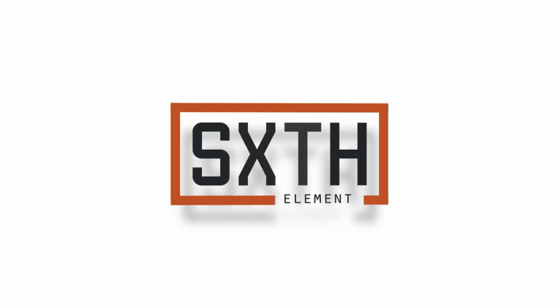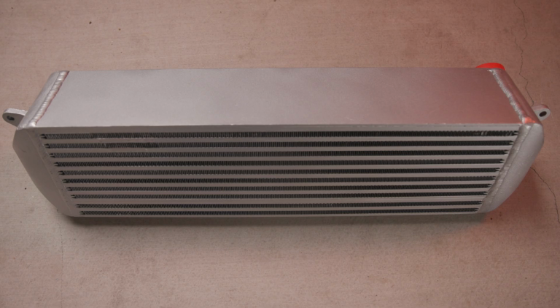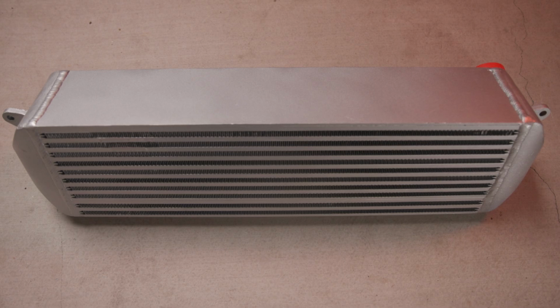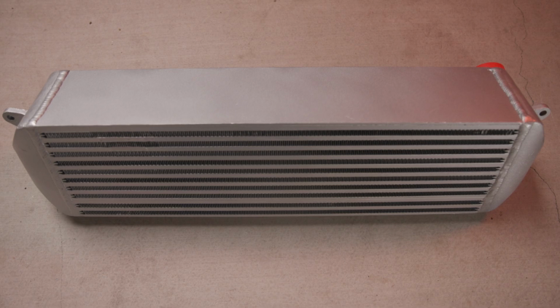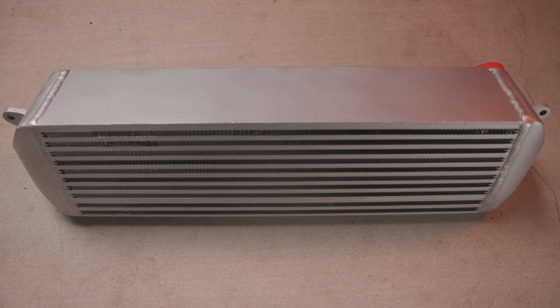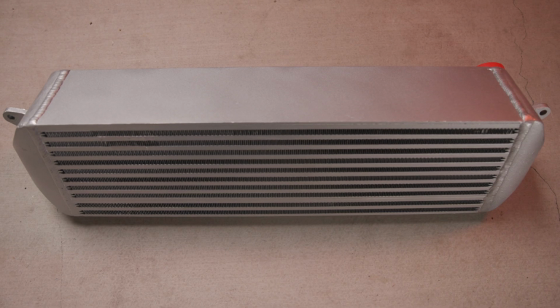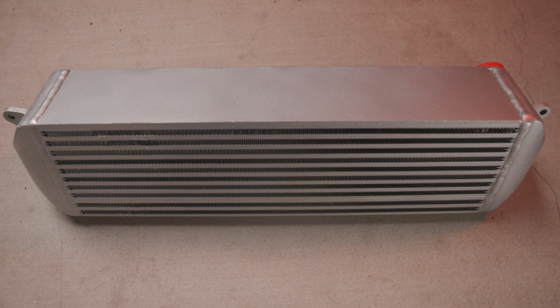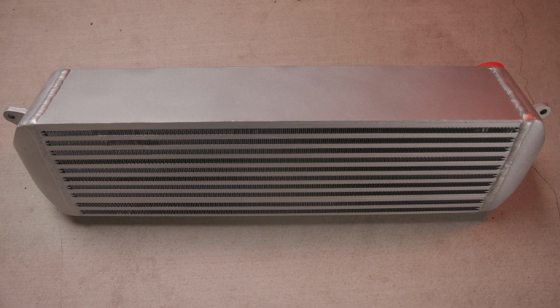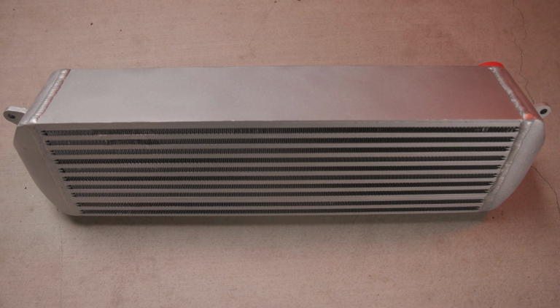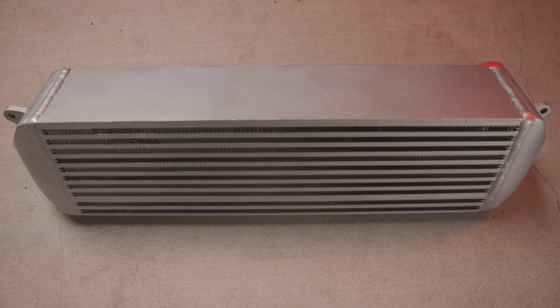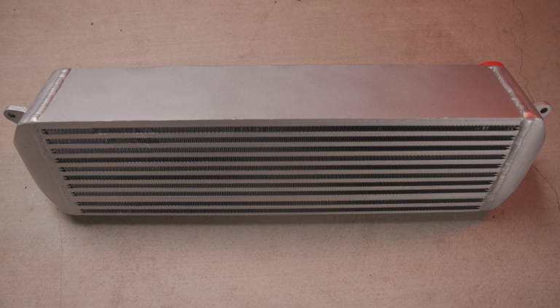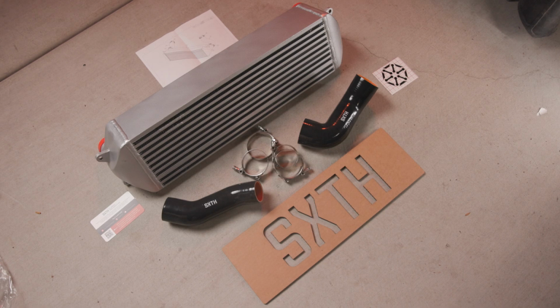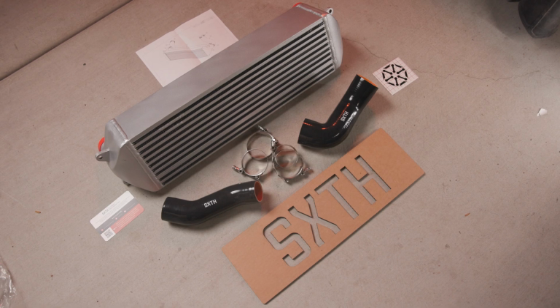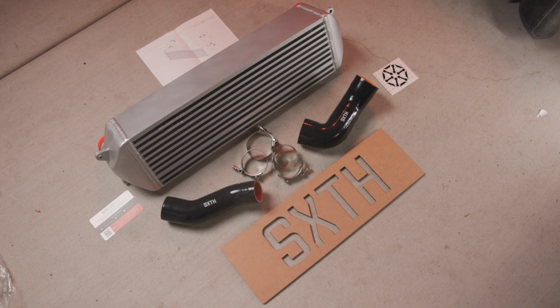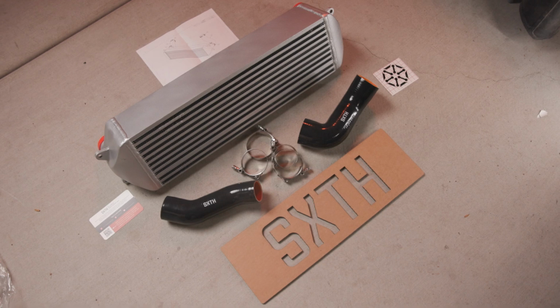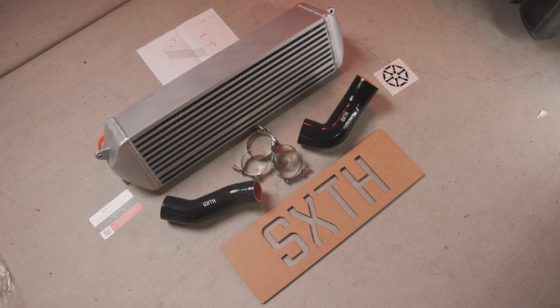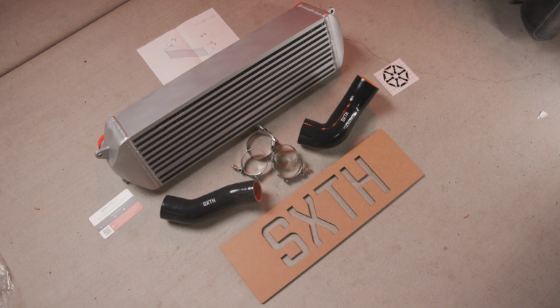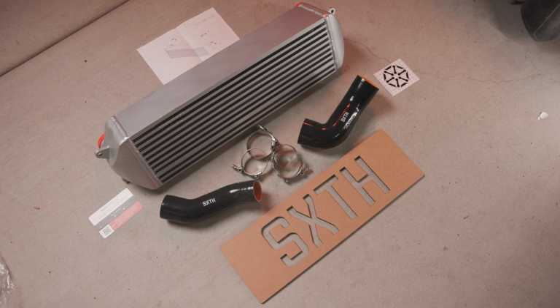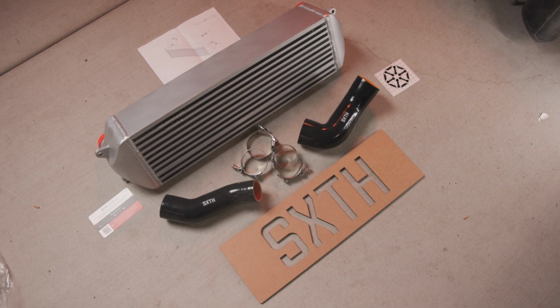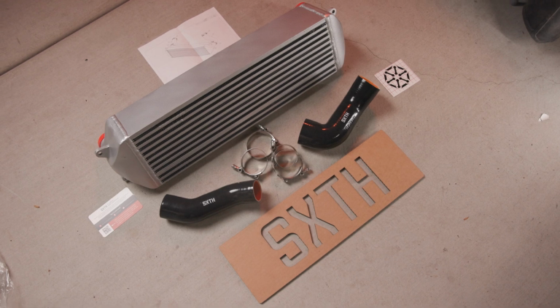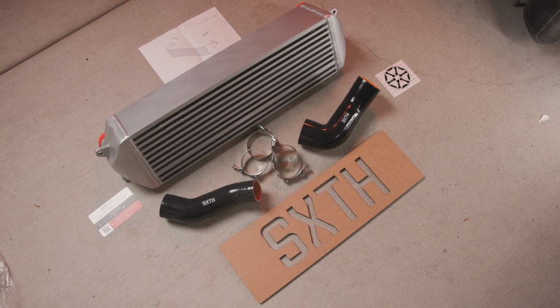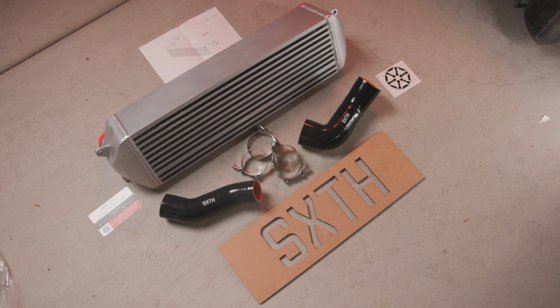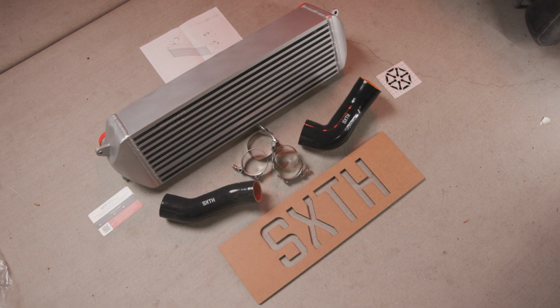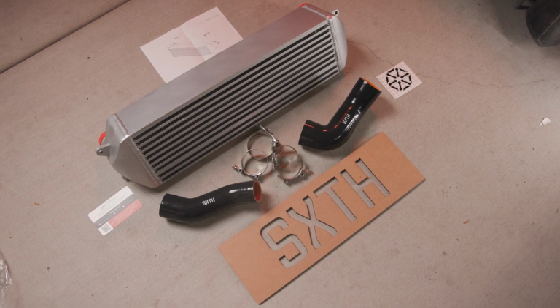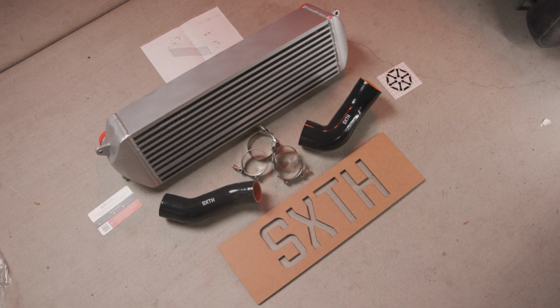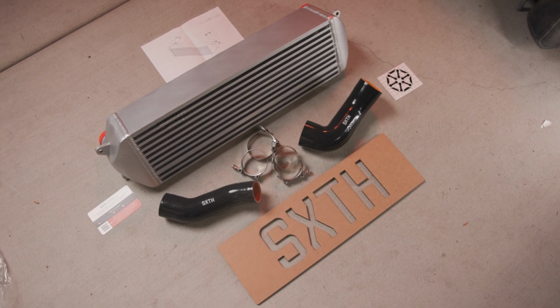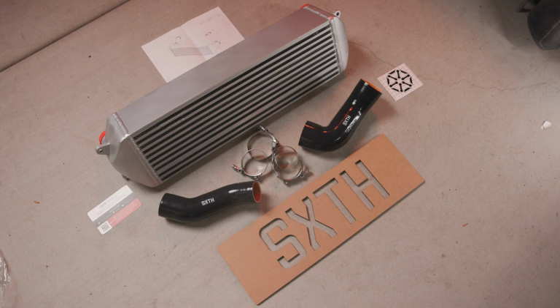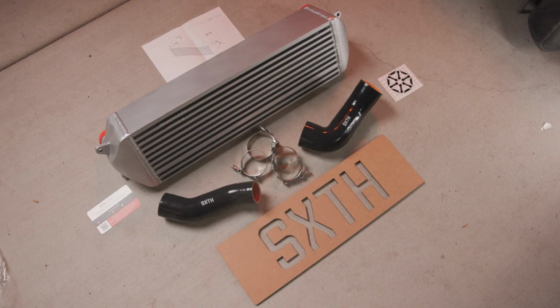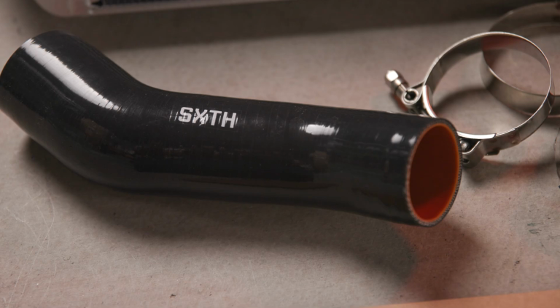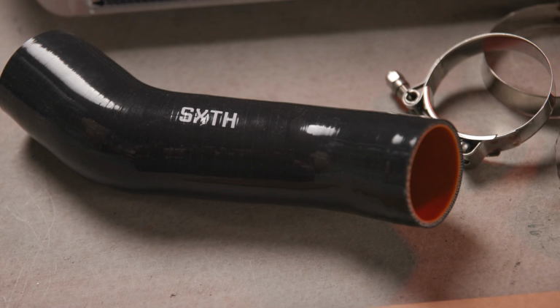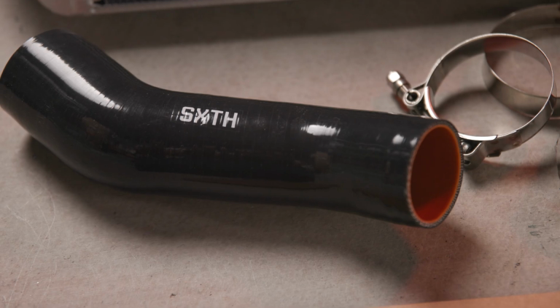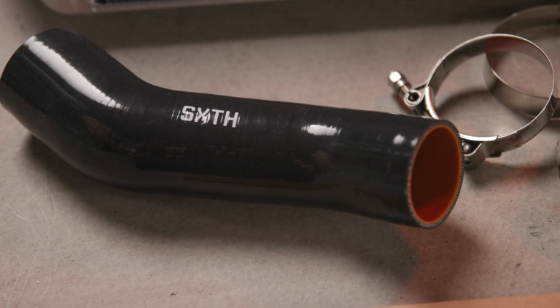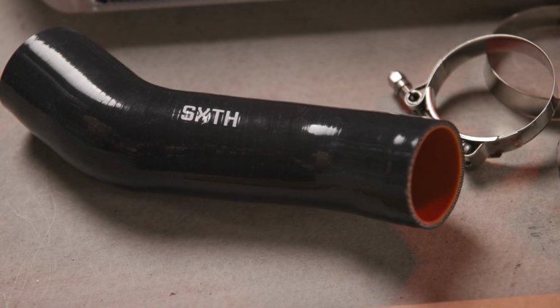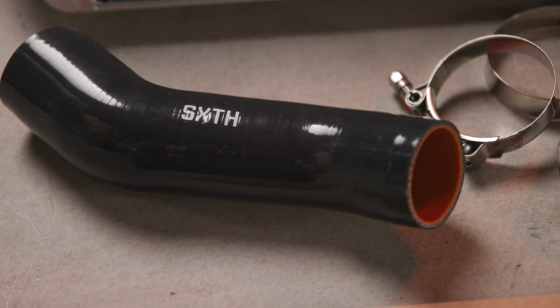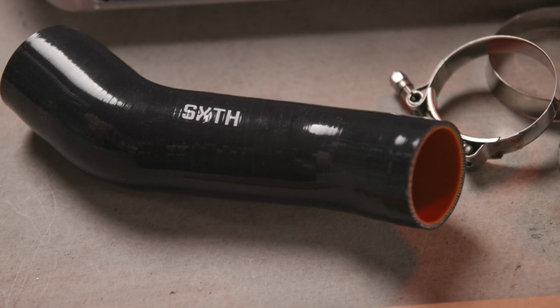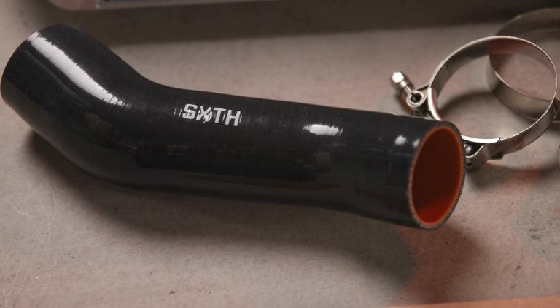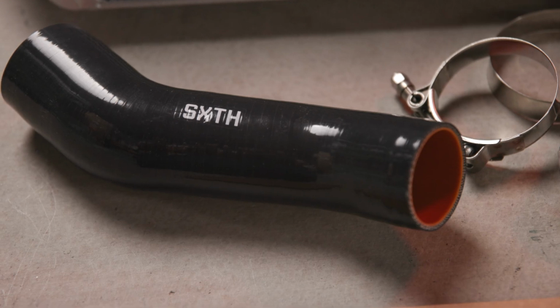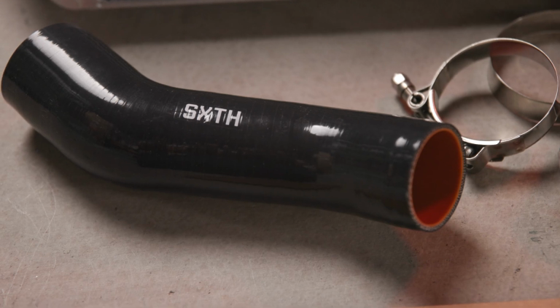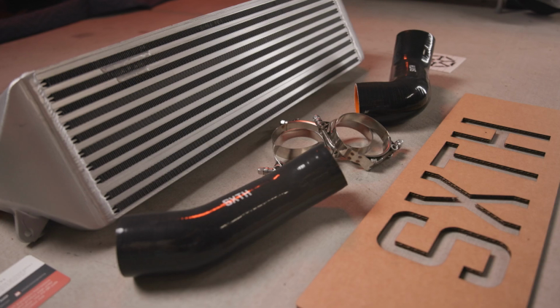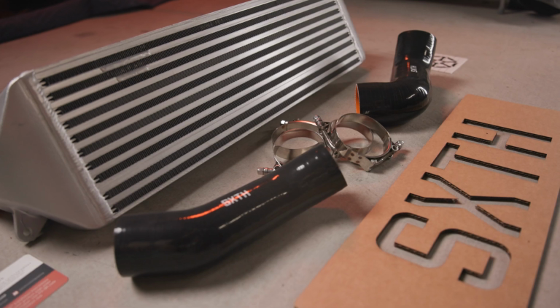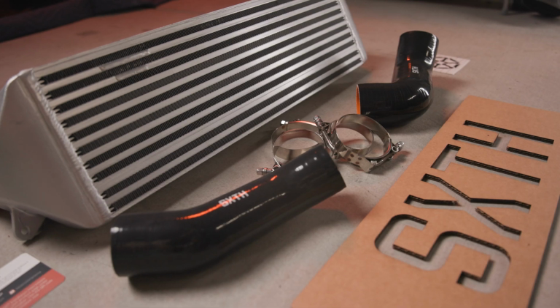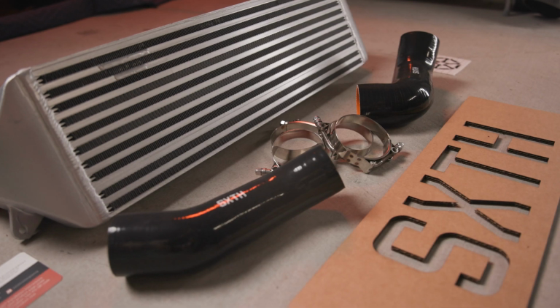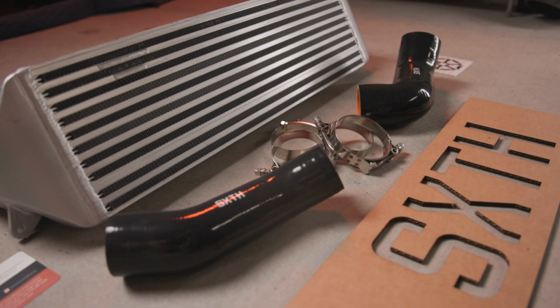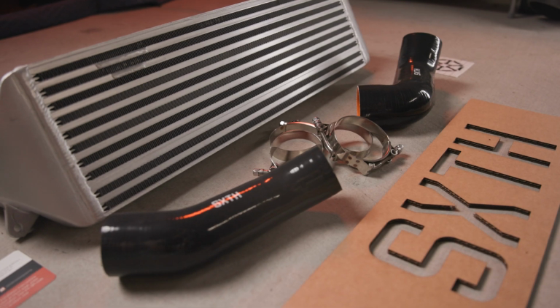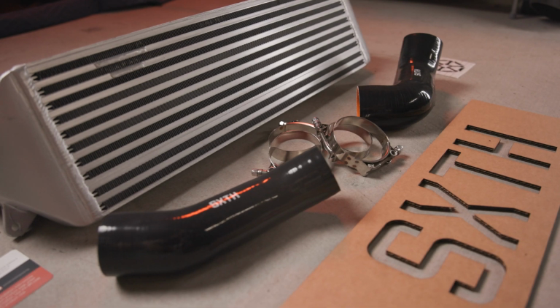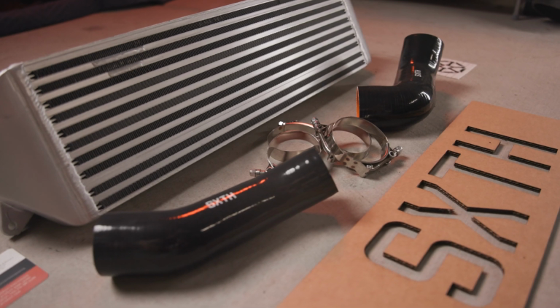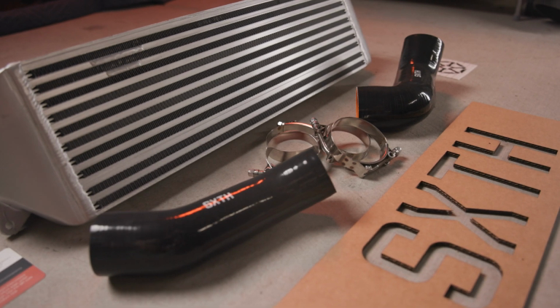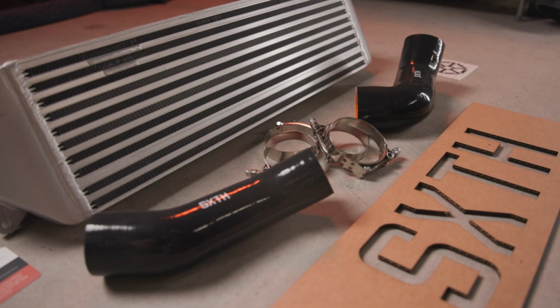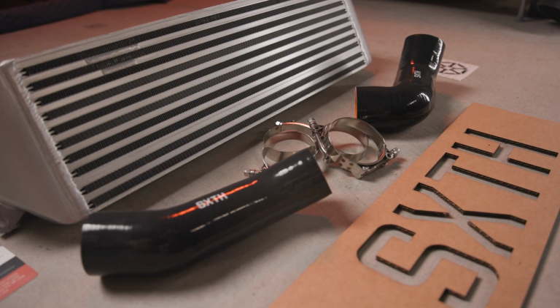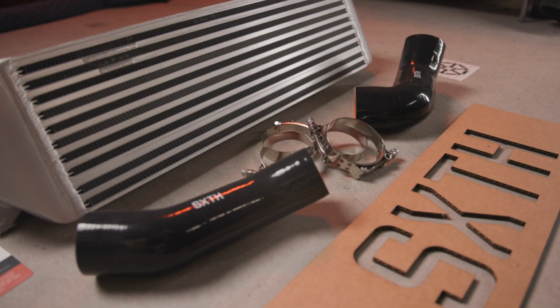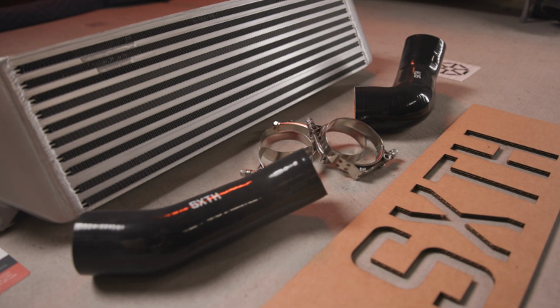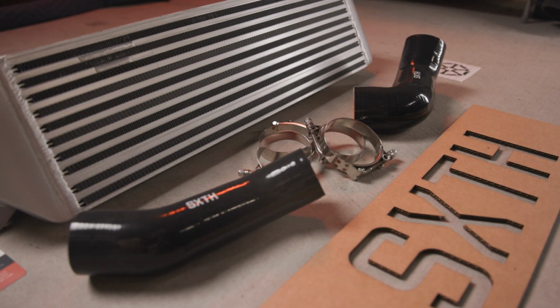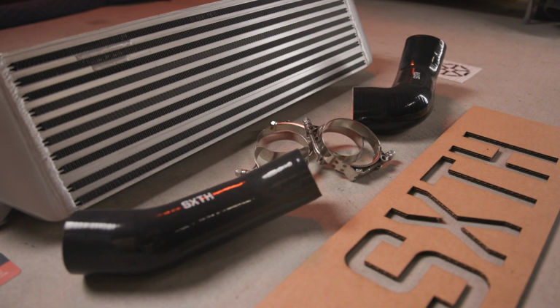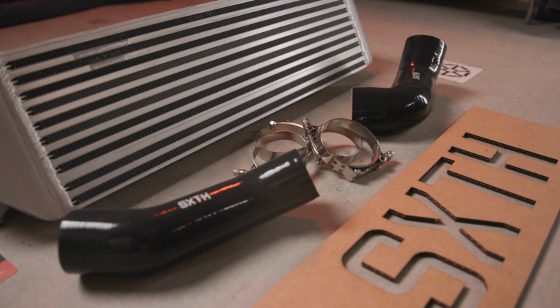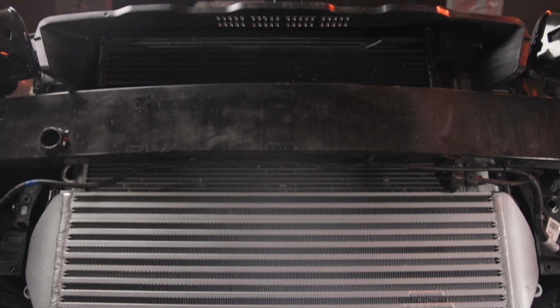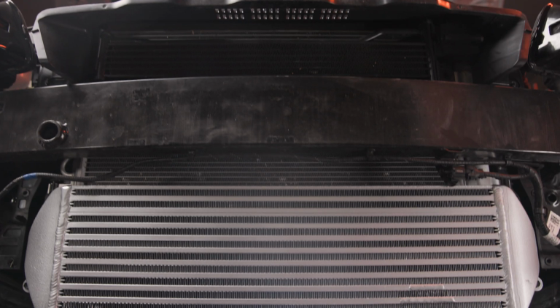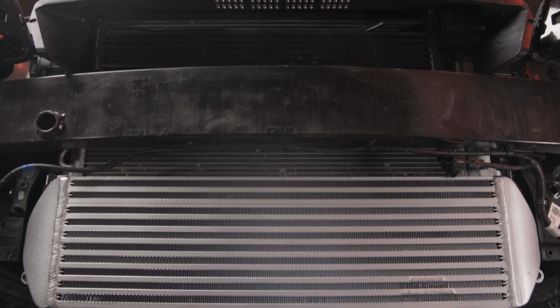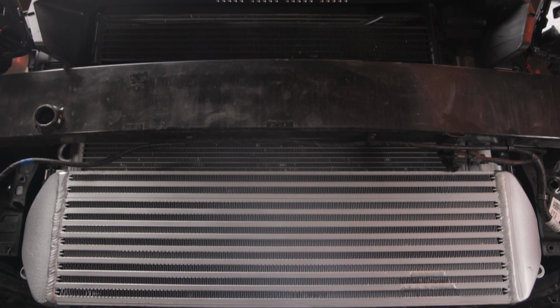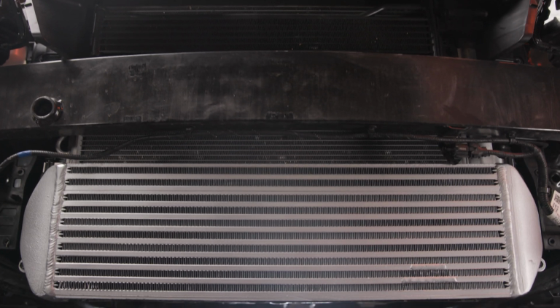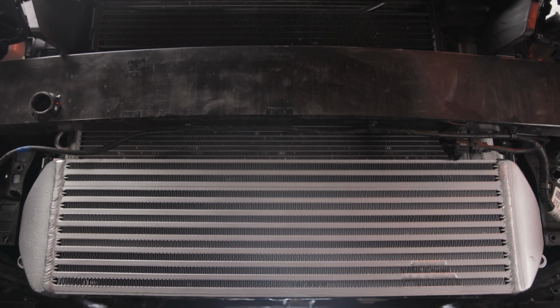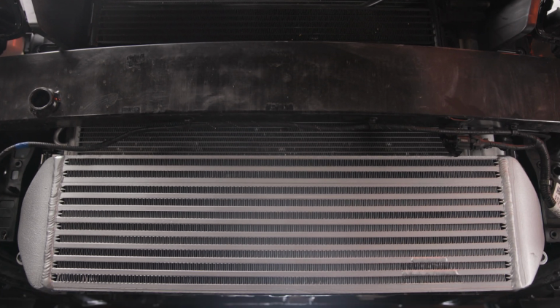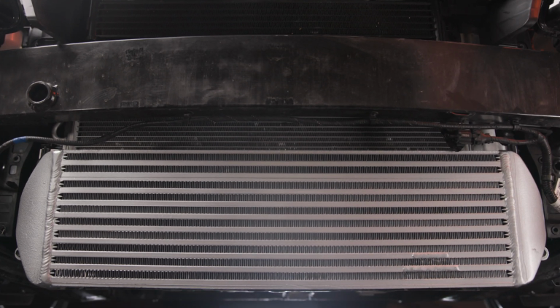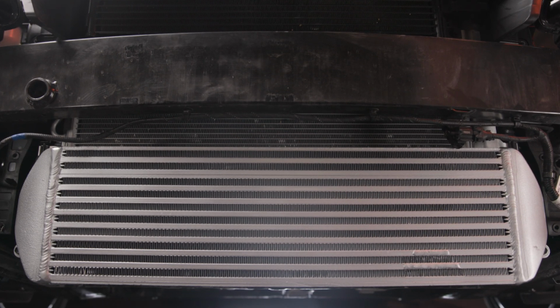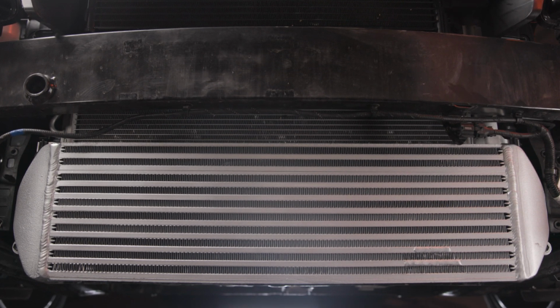In this video, we'll be installing the Sixth Element Engineering Intercooler upgrade on a 2022 Hyundai Elantra N.